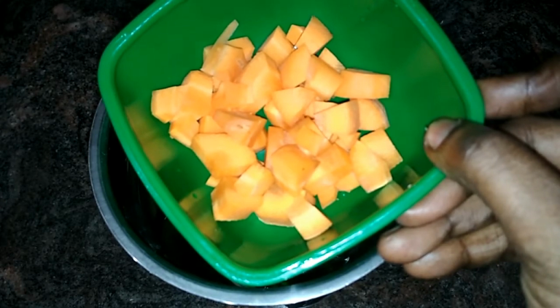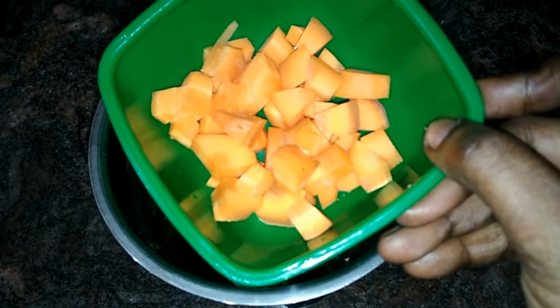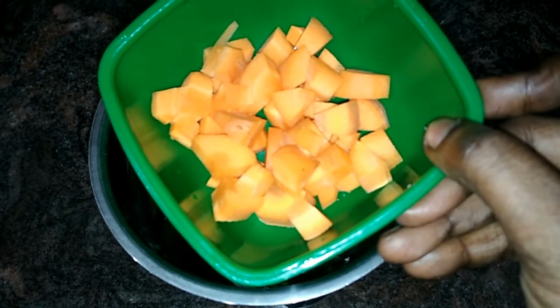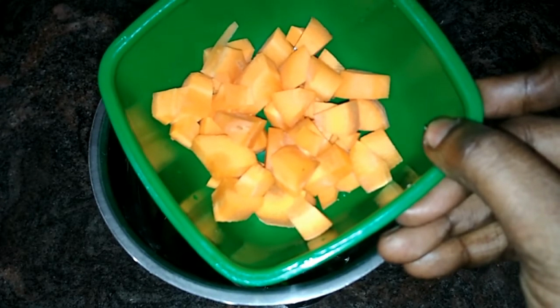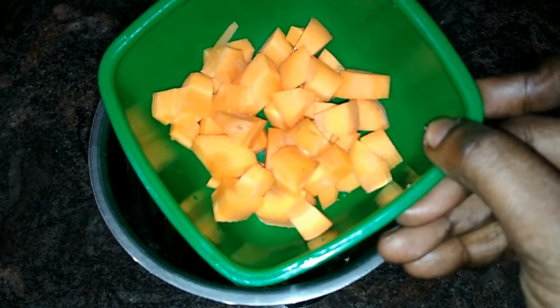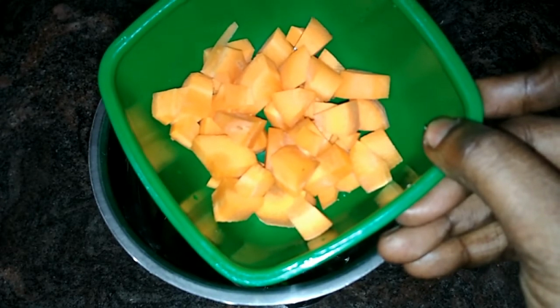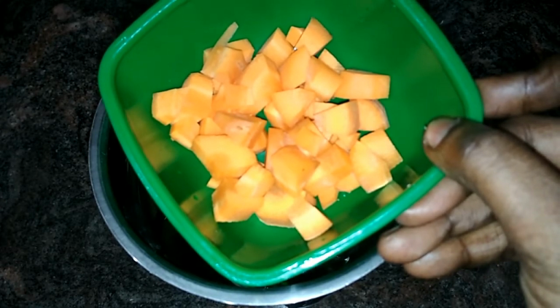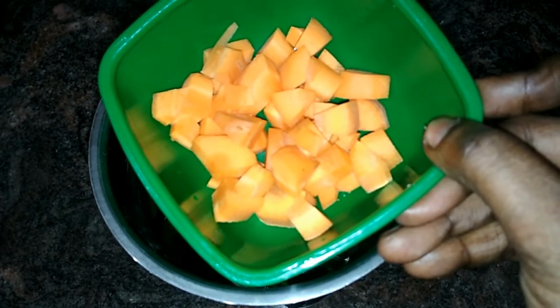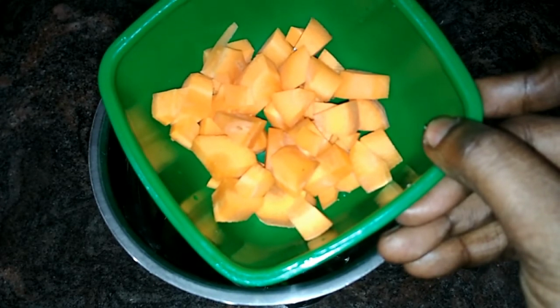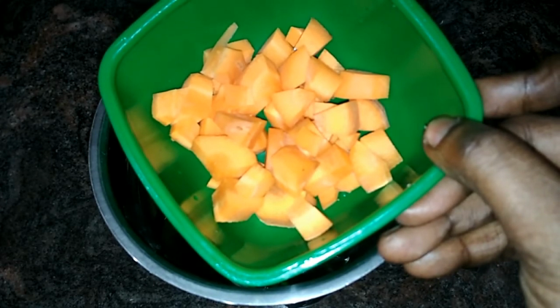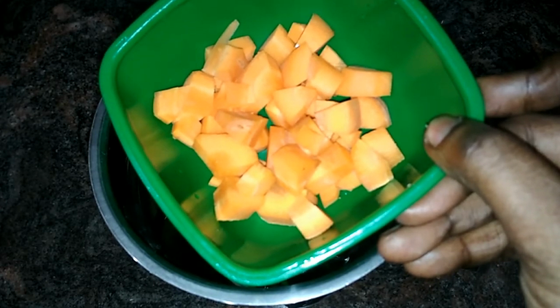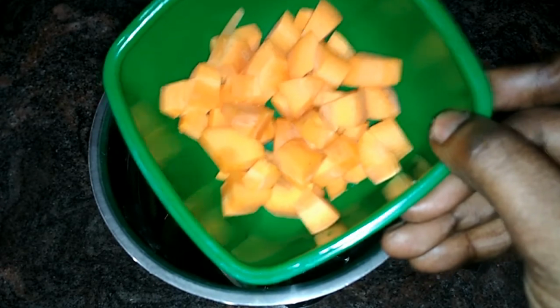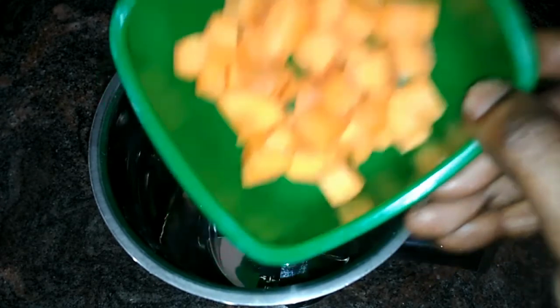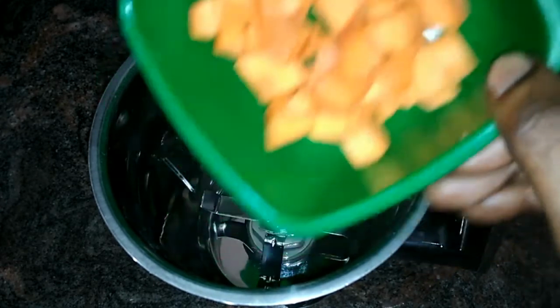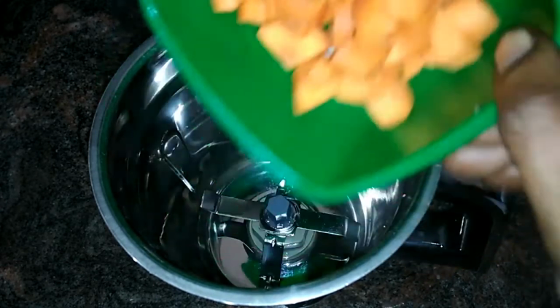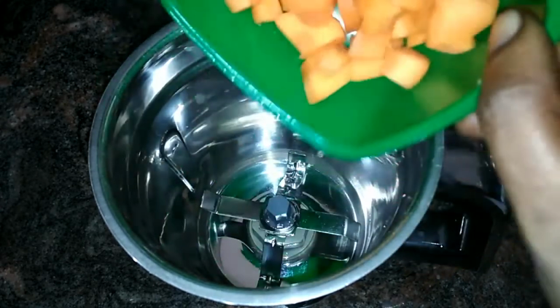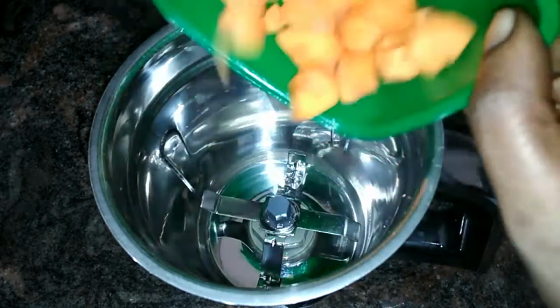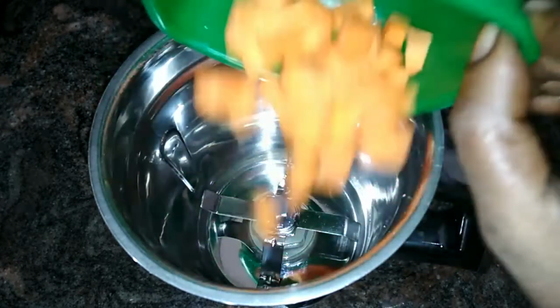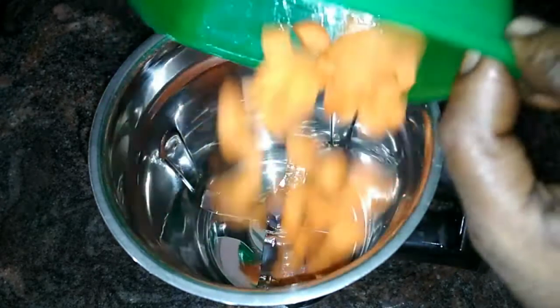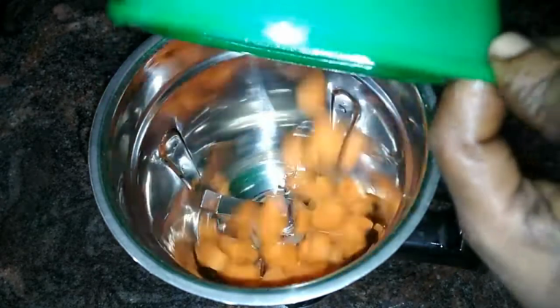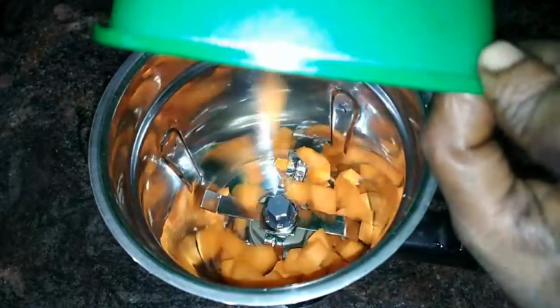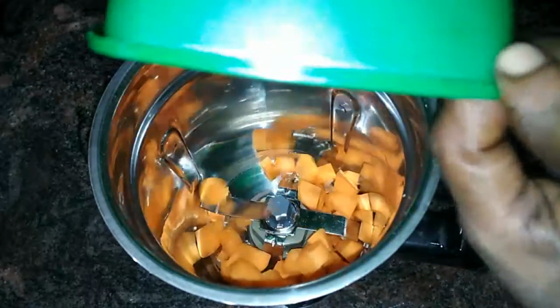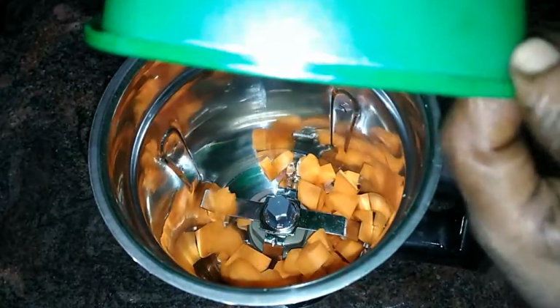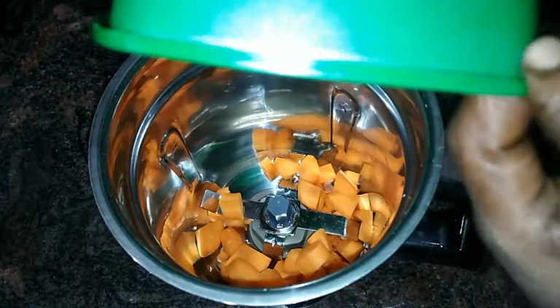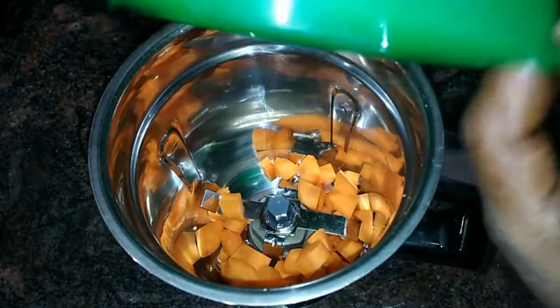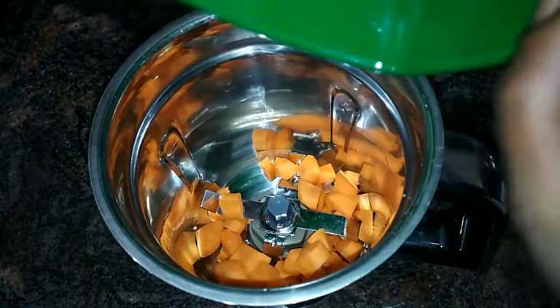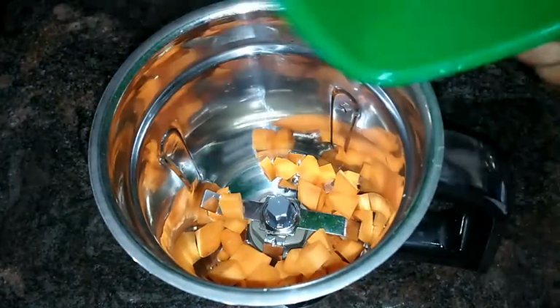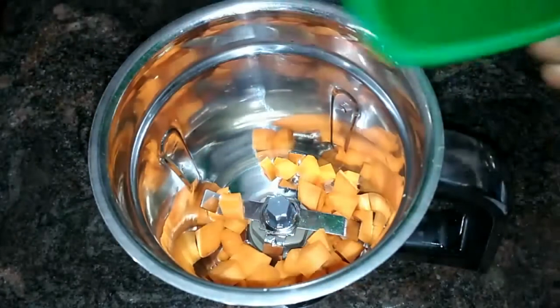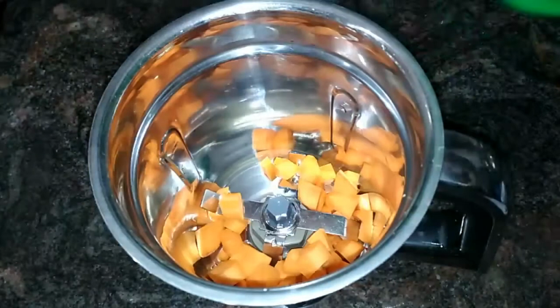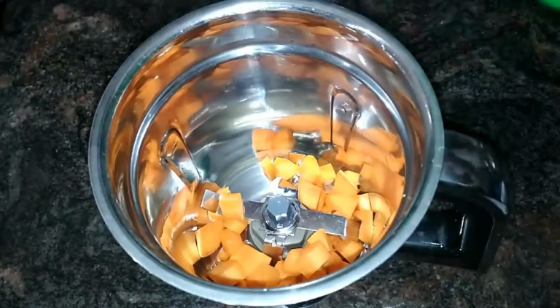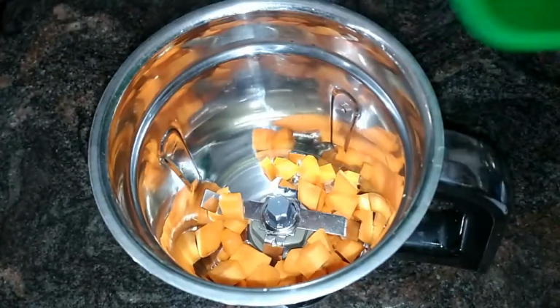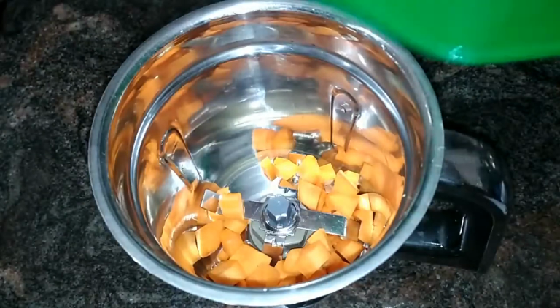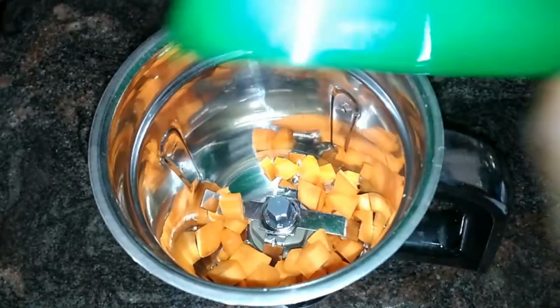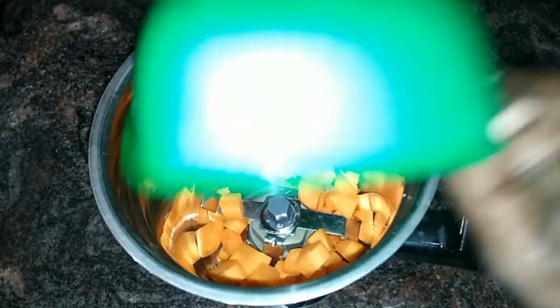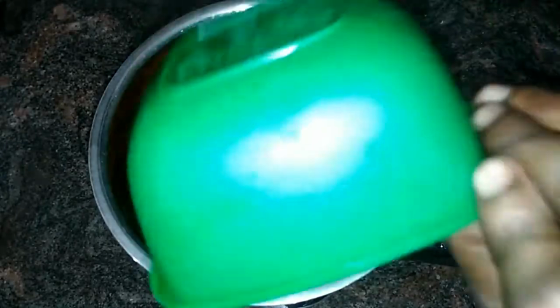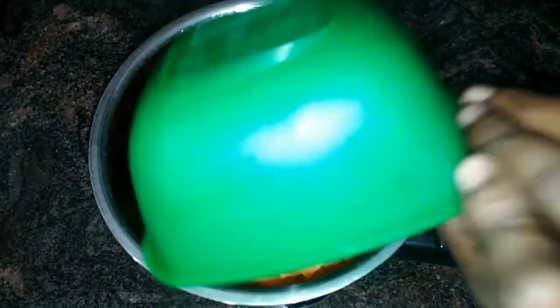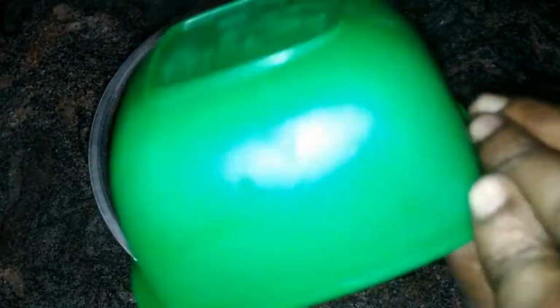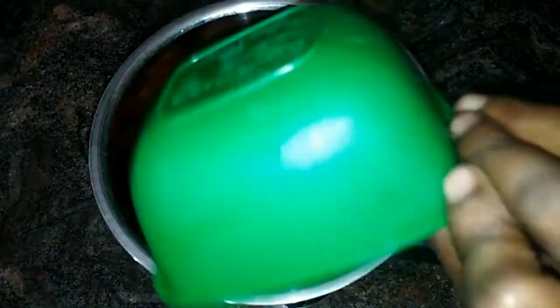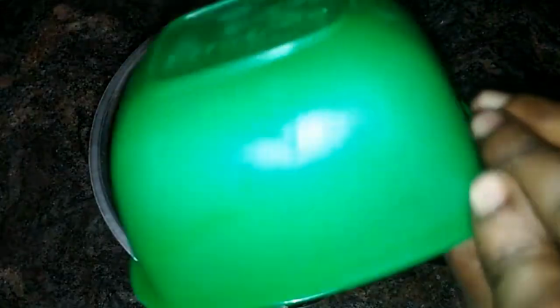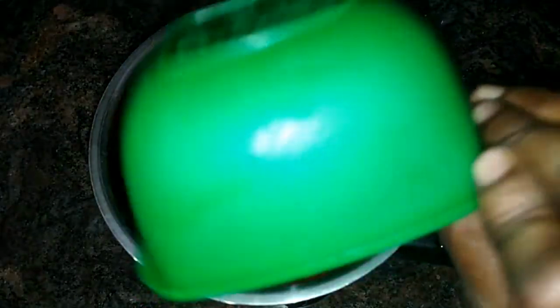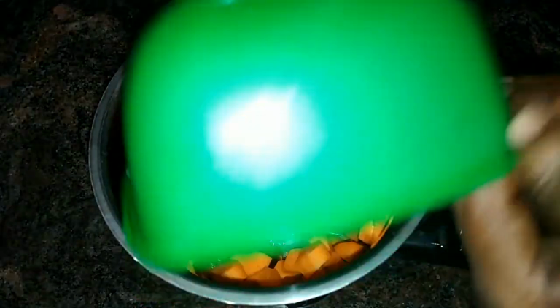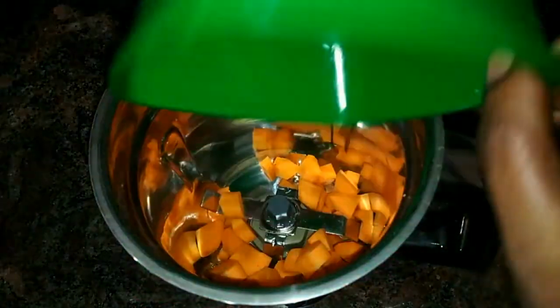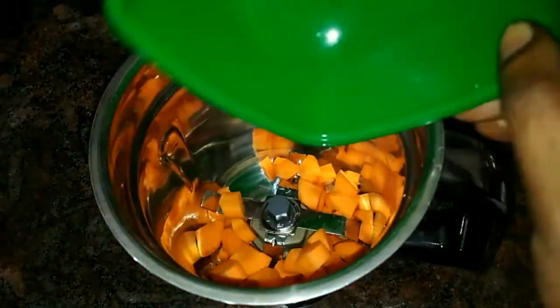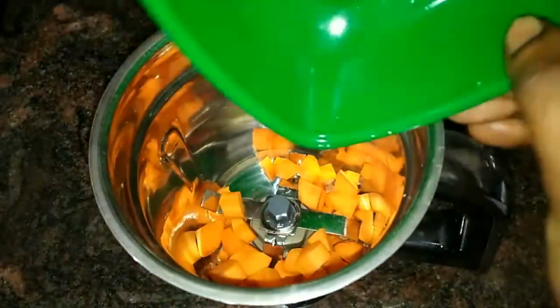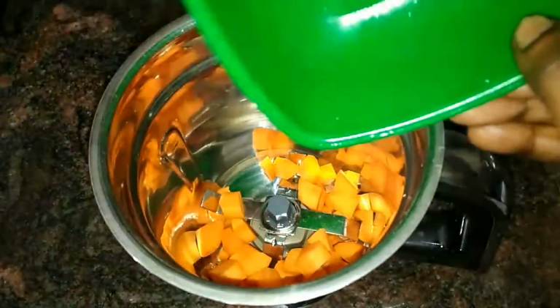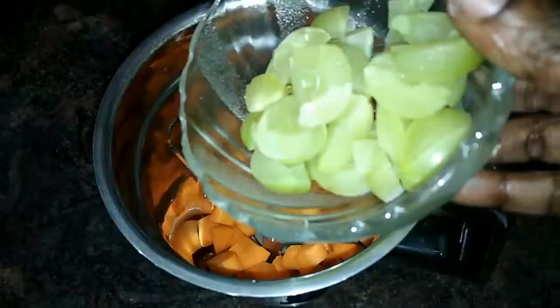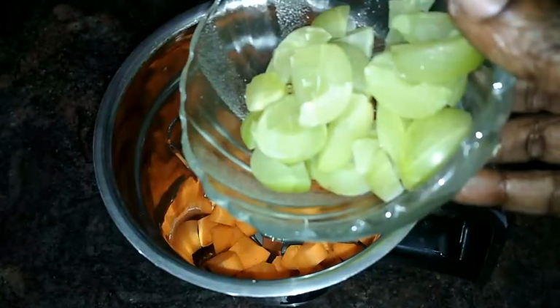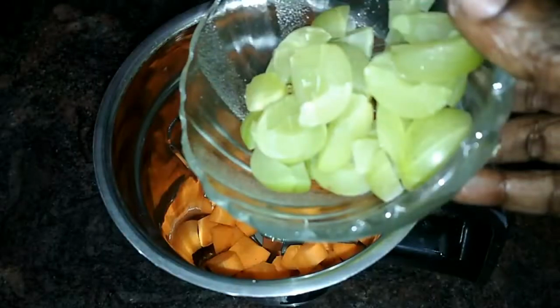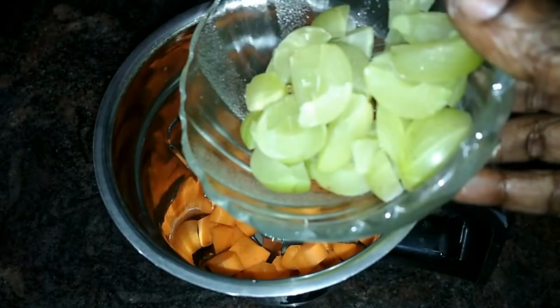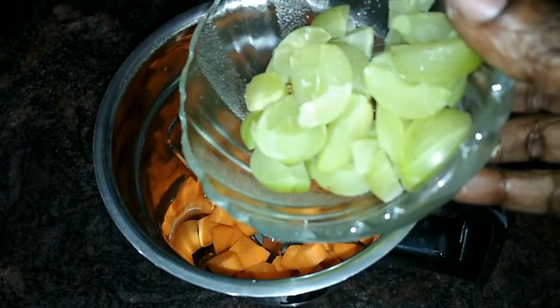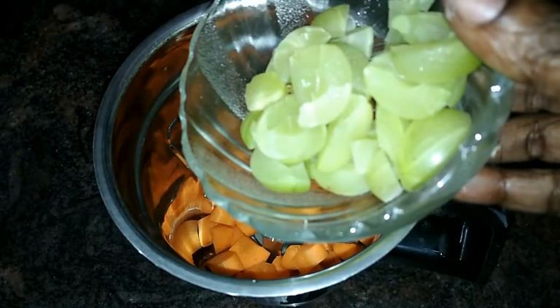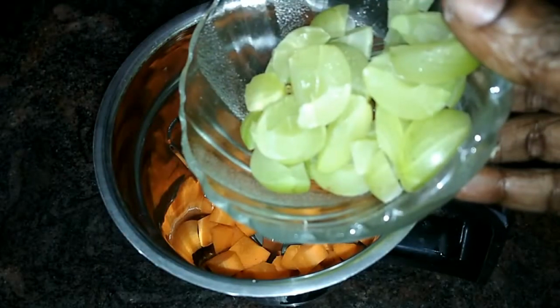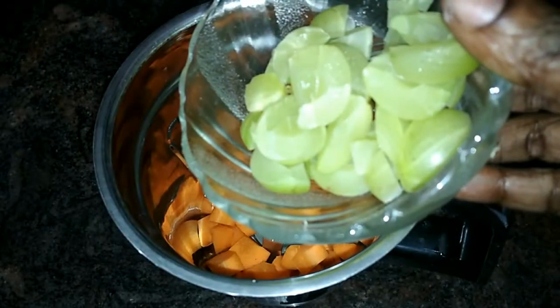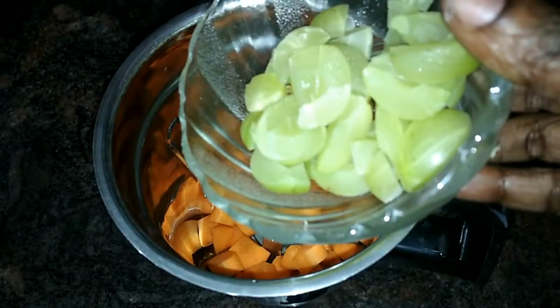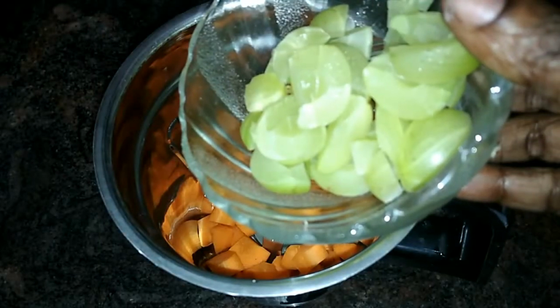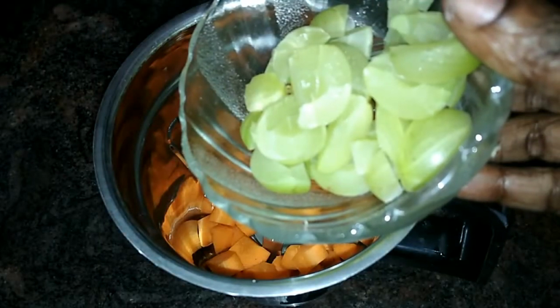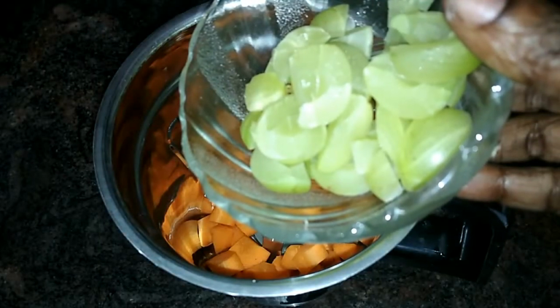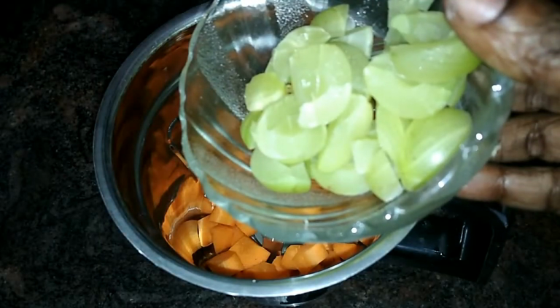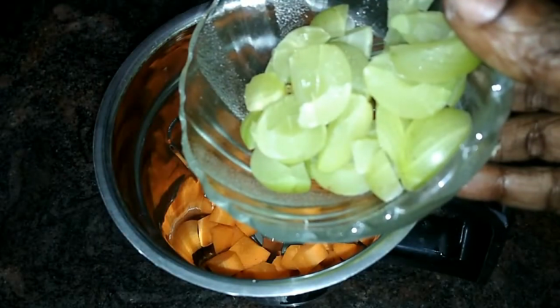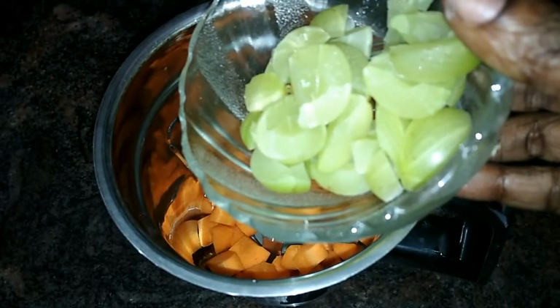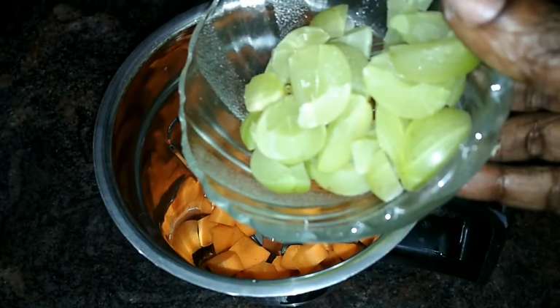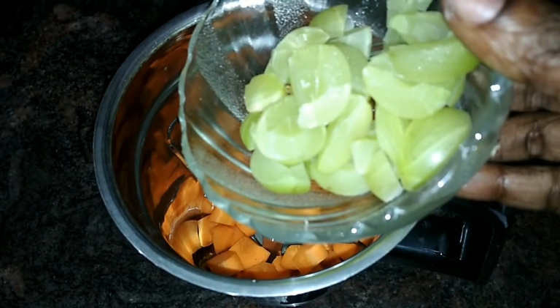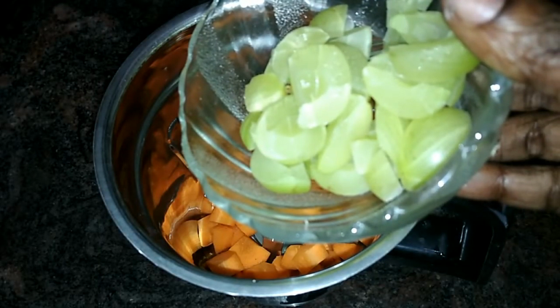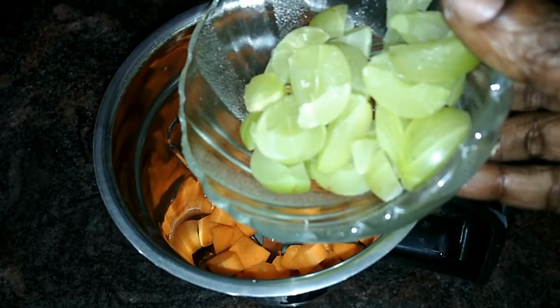Now, I added lots of dish from apple. I kept some lentil.